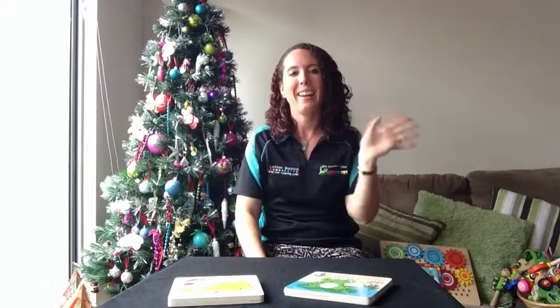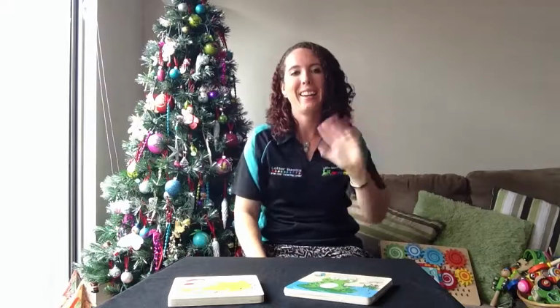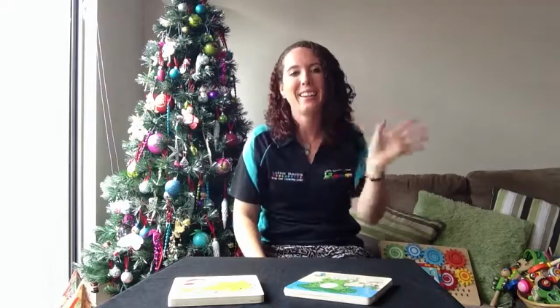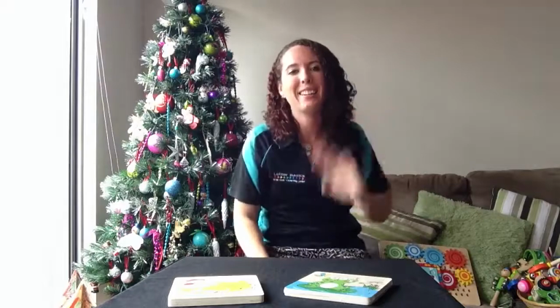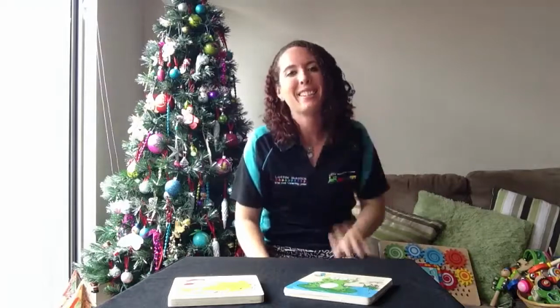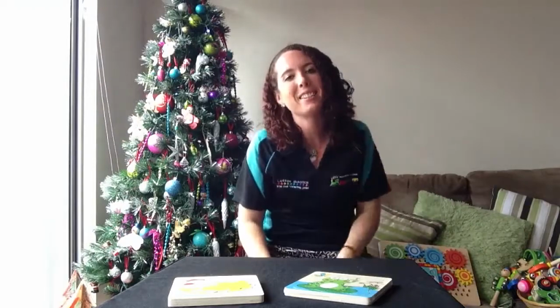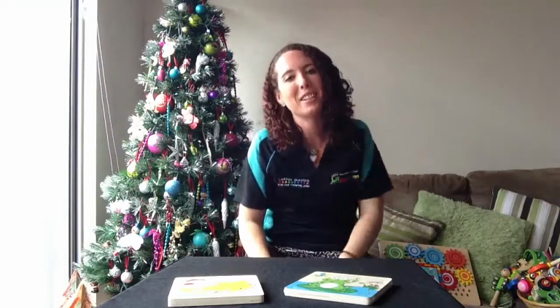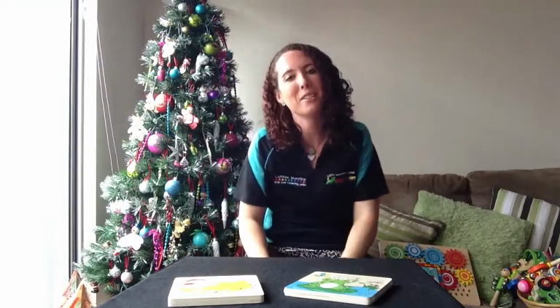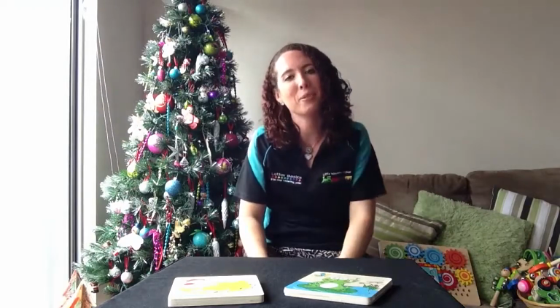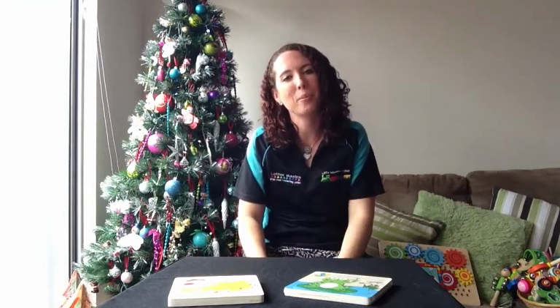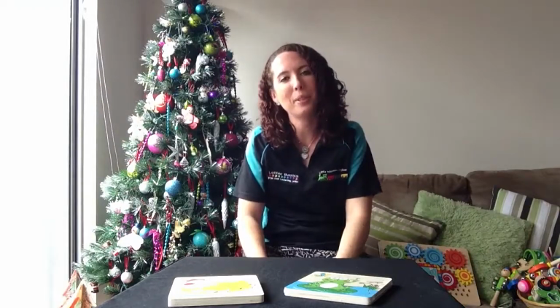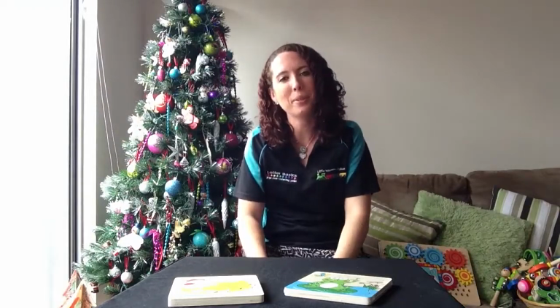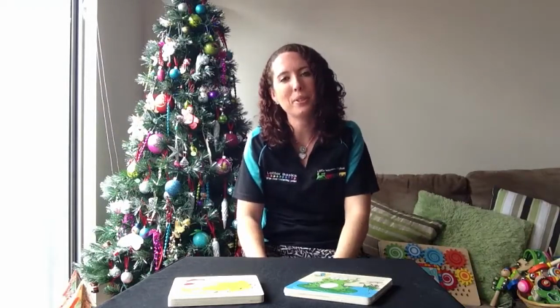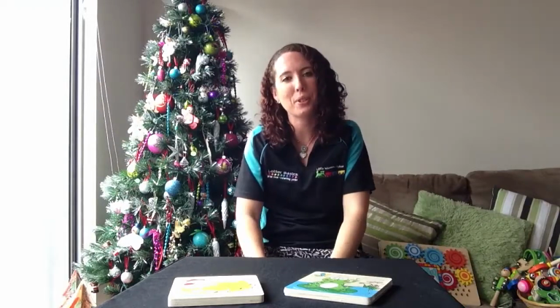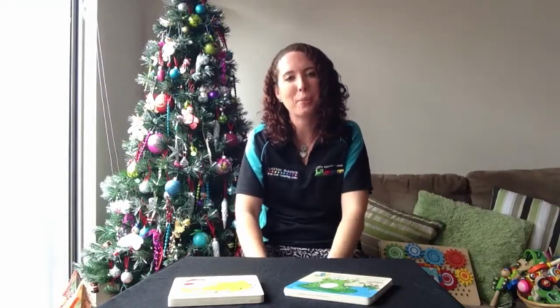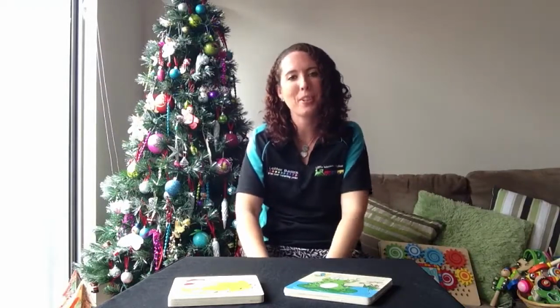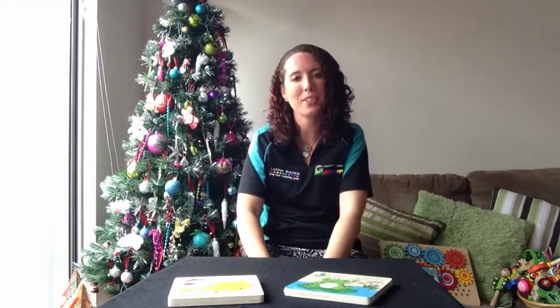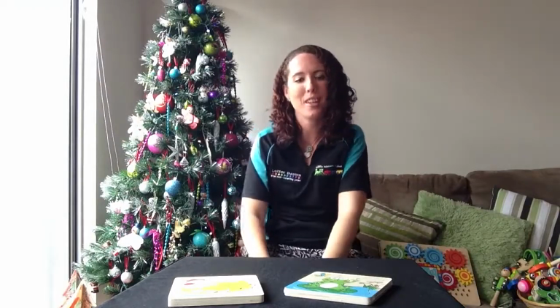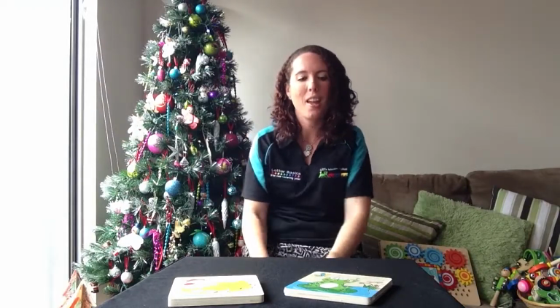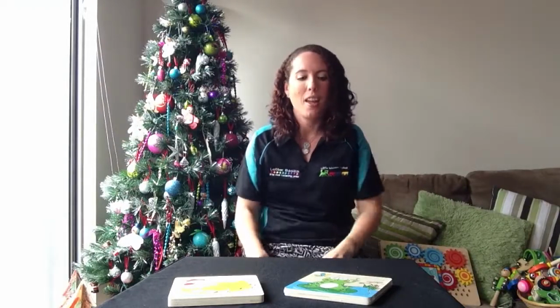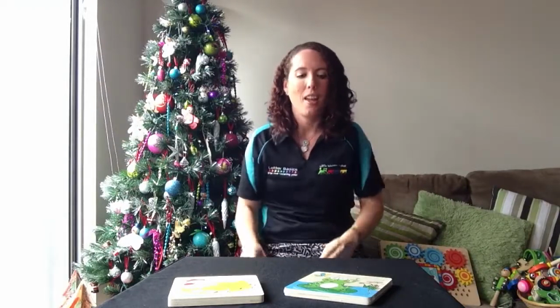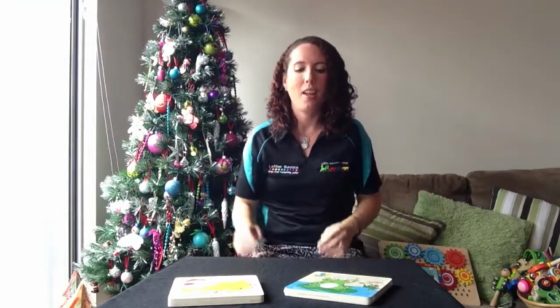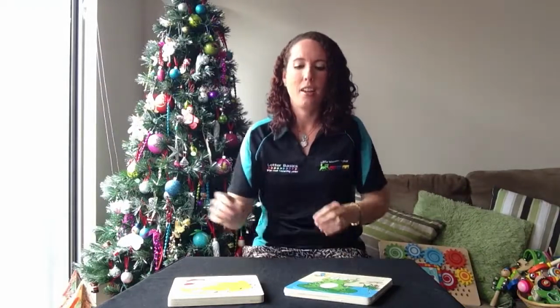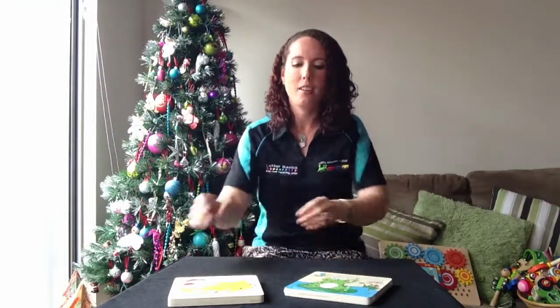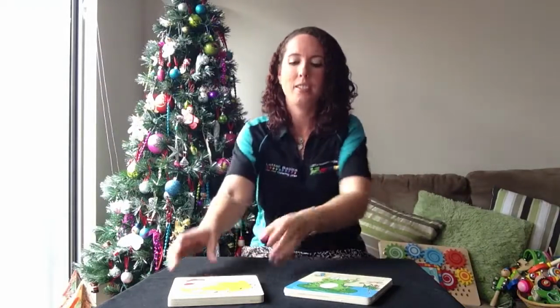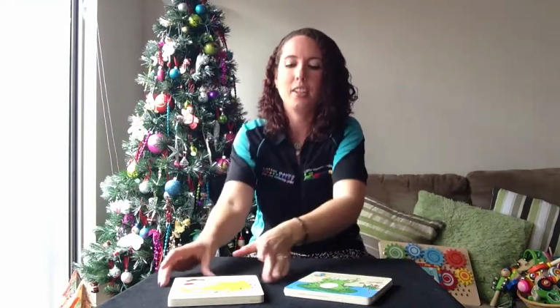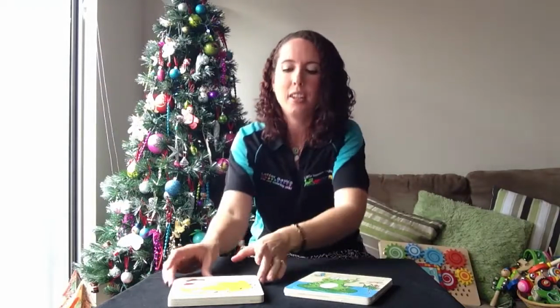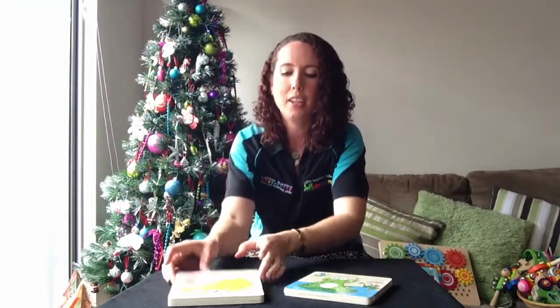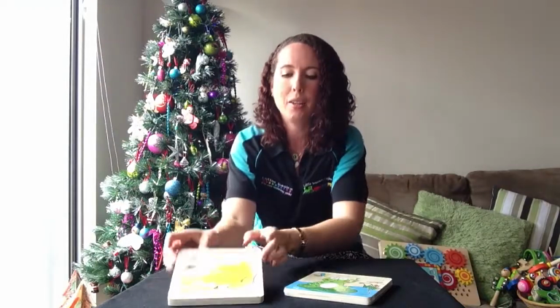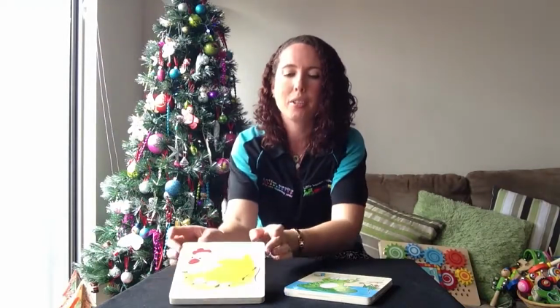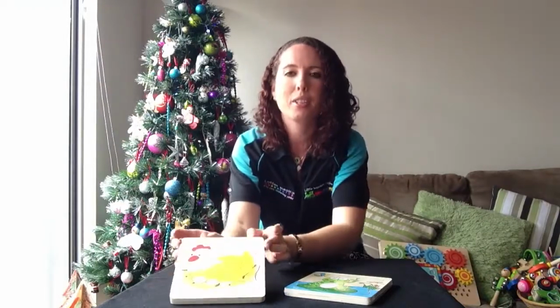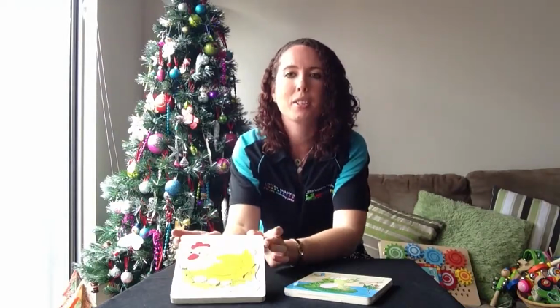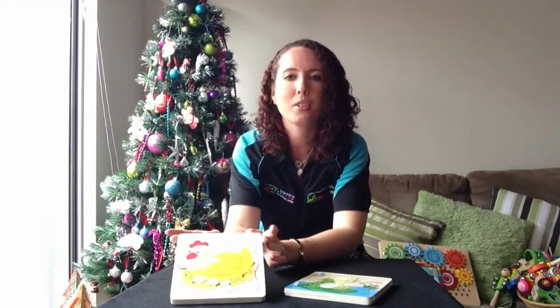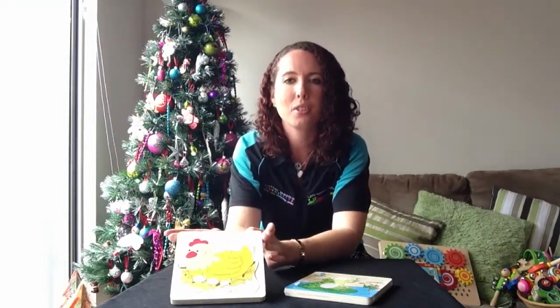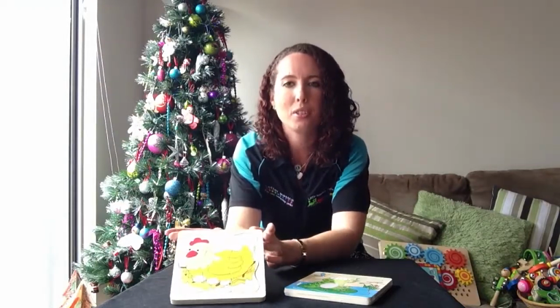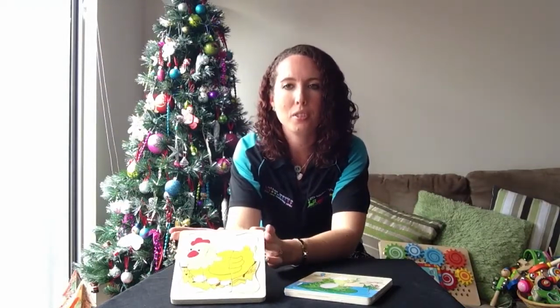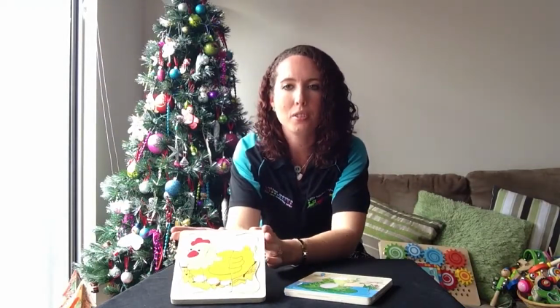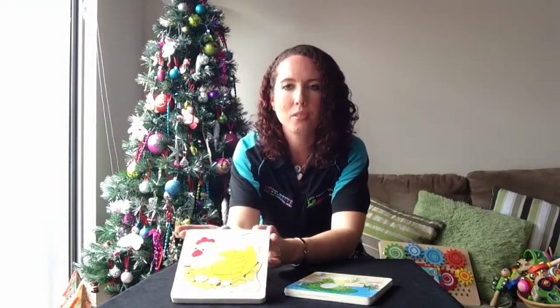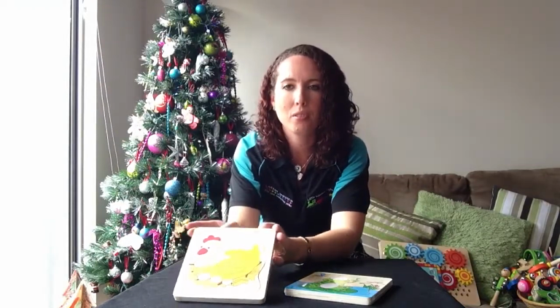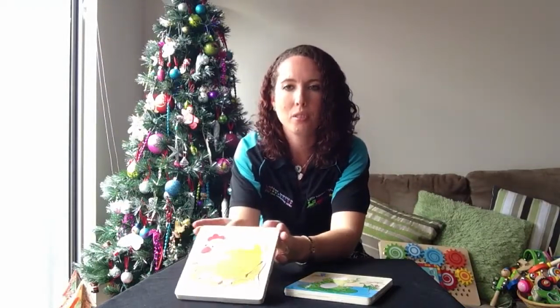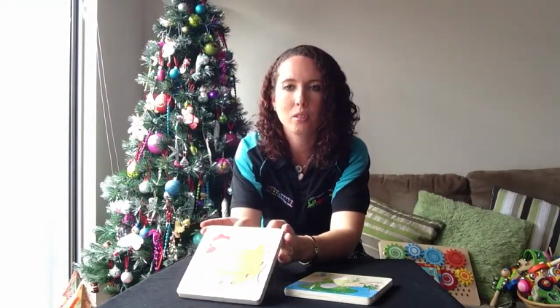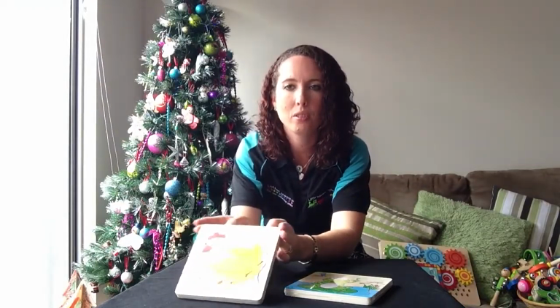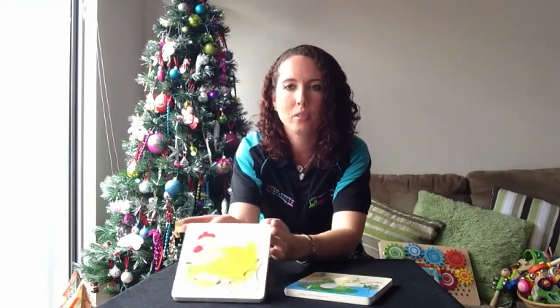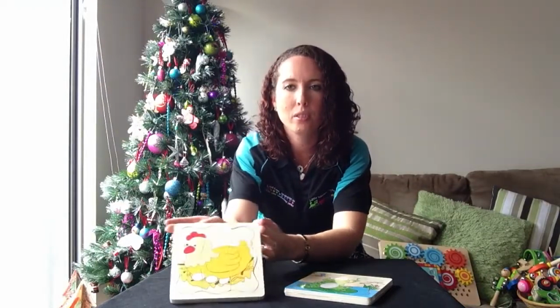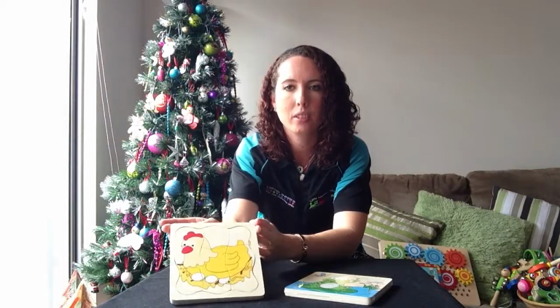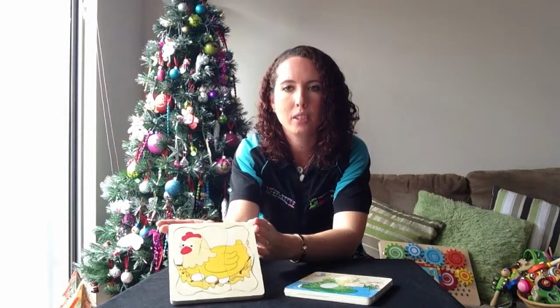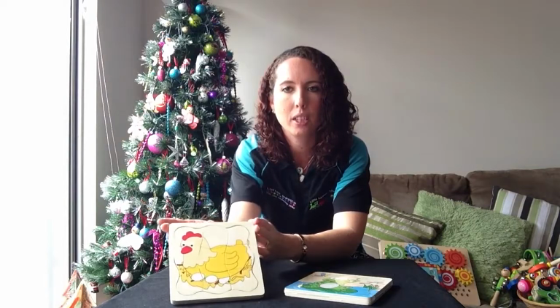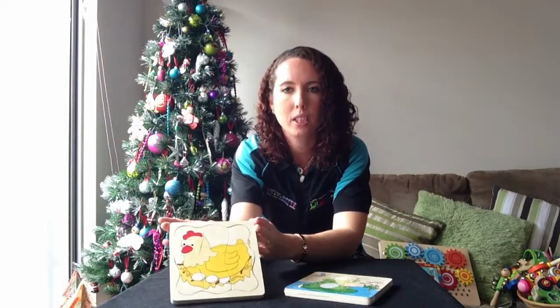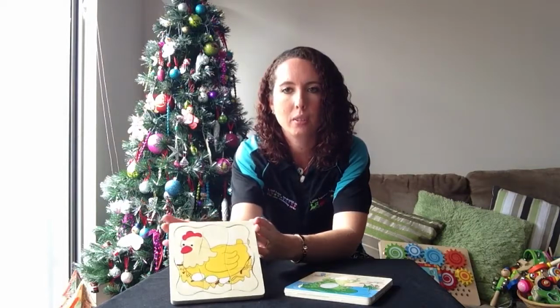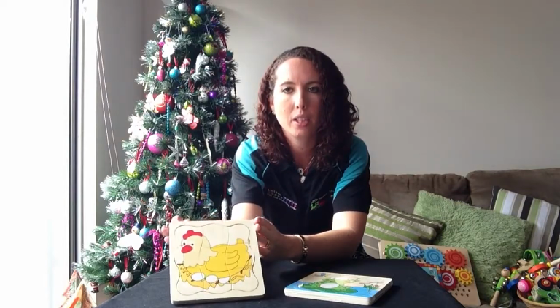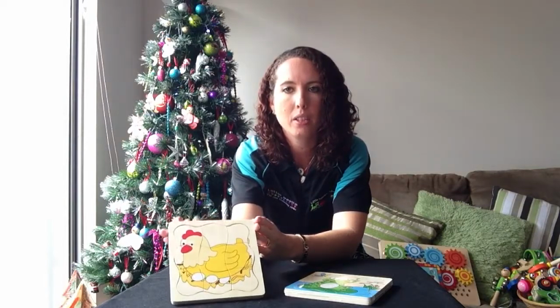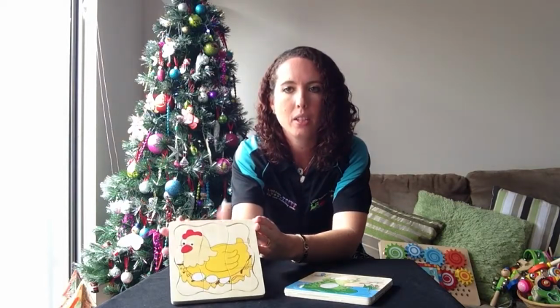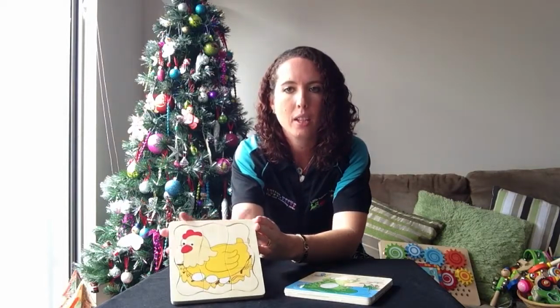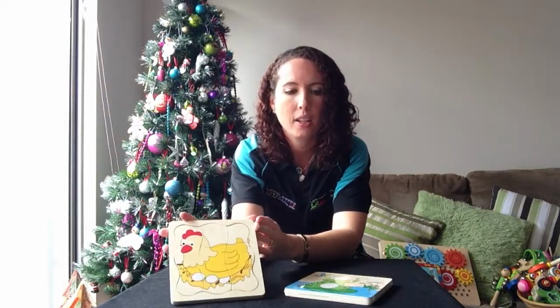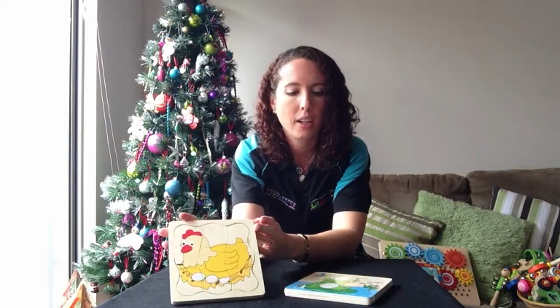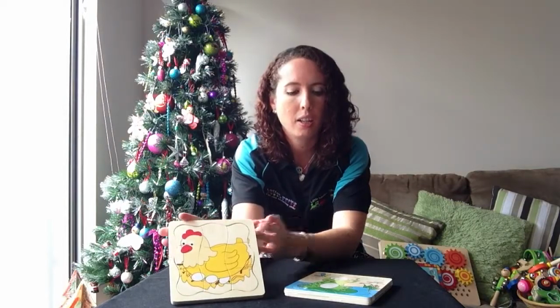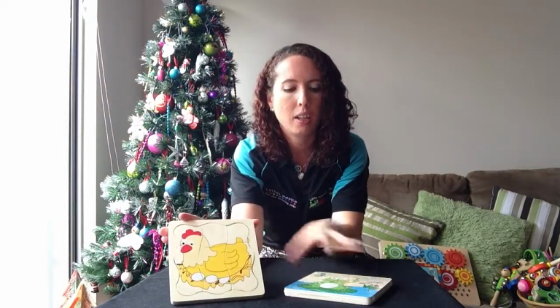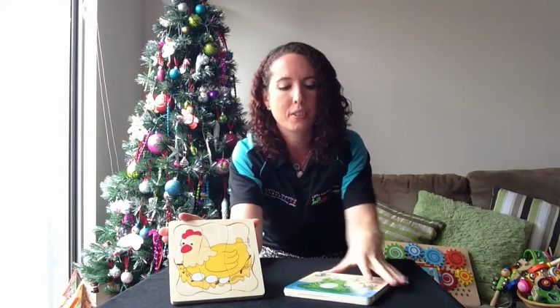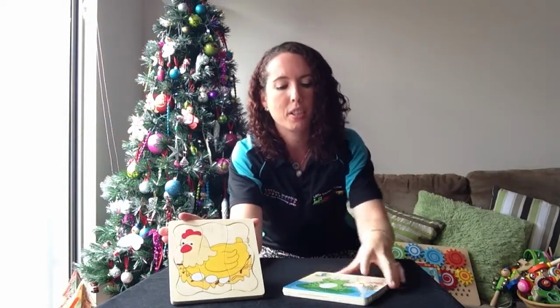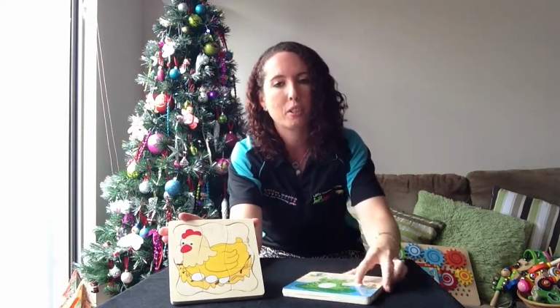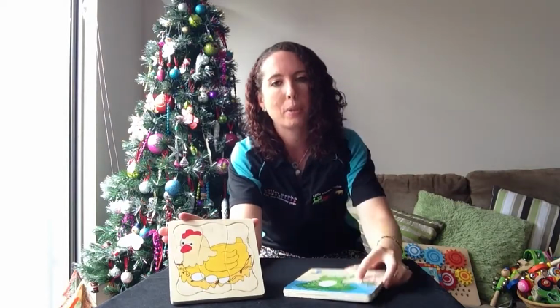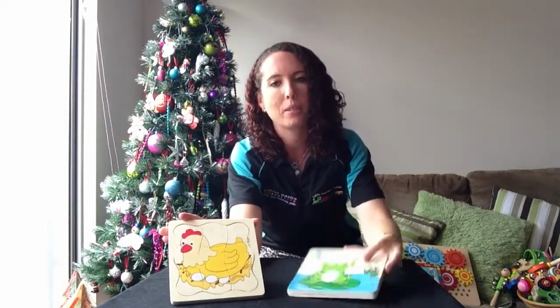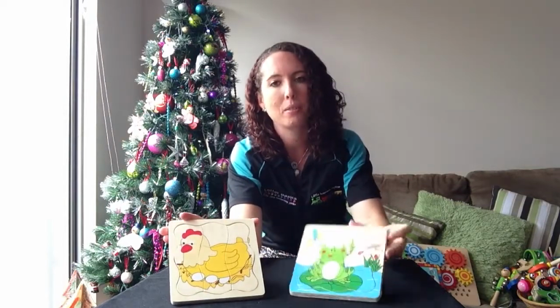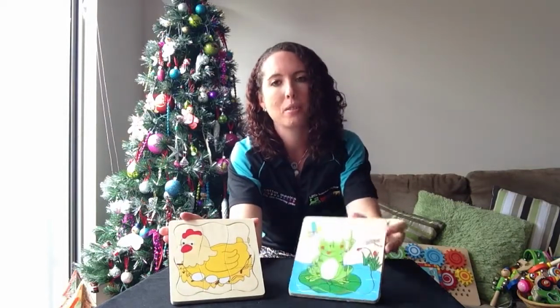Hi, Tash again from Little Wooden Toy Box and today I'm going to show you our life cycle puzzles.